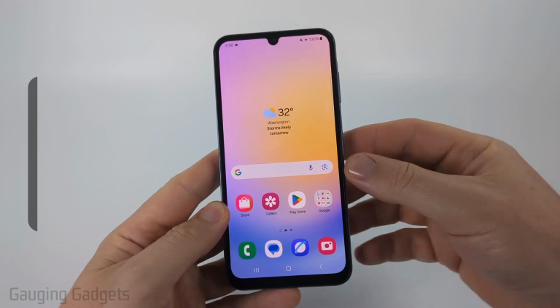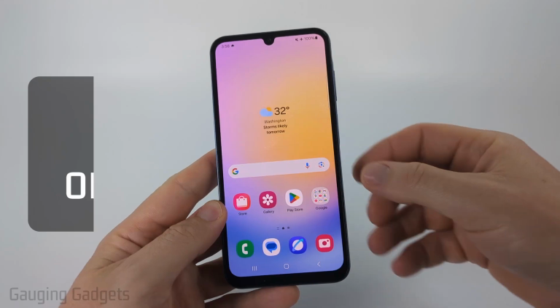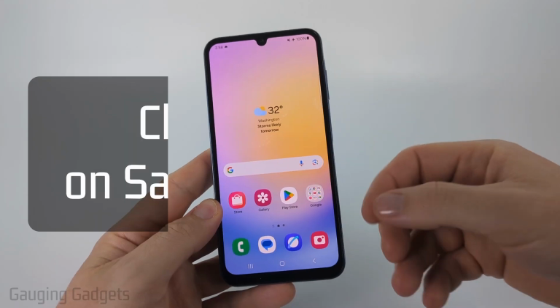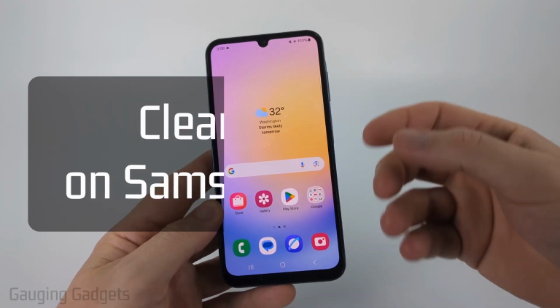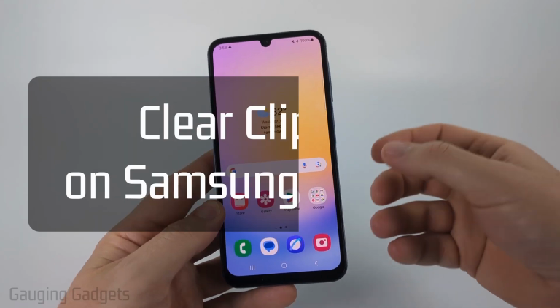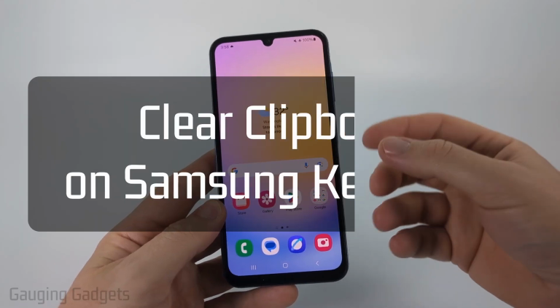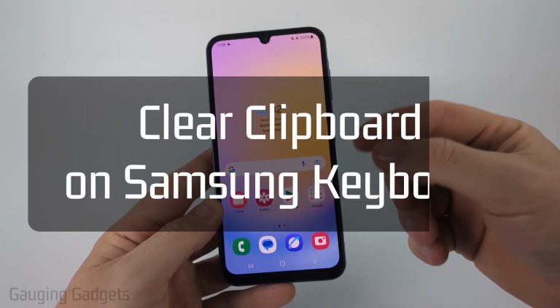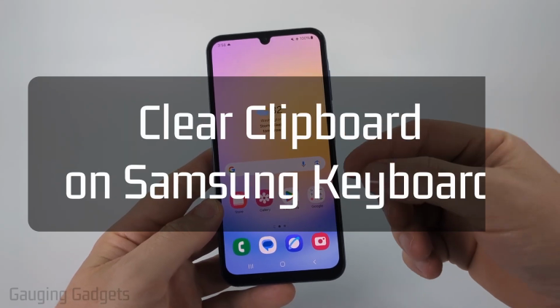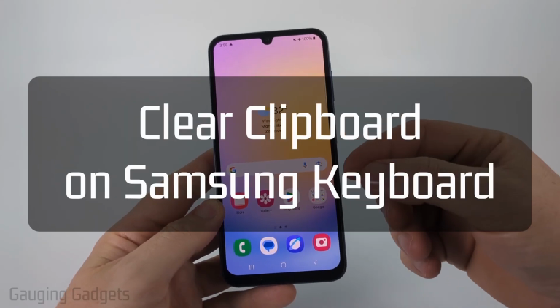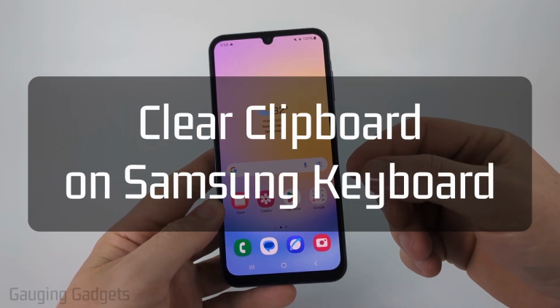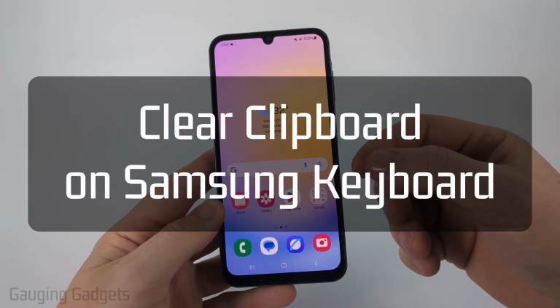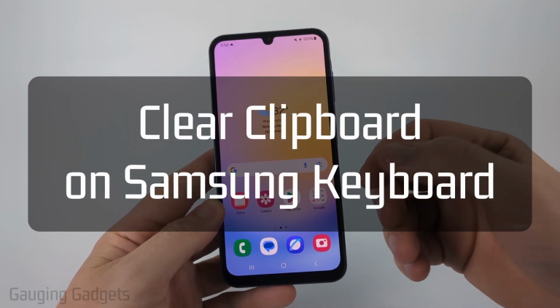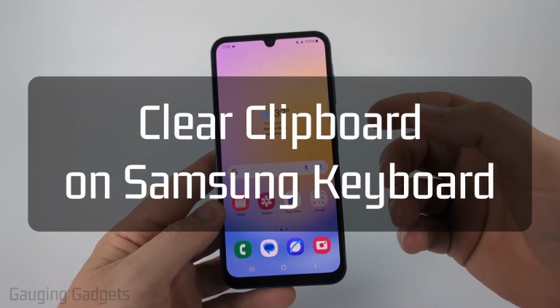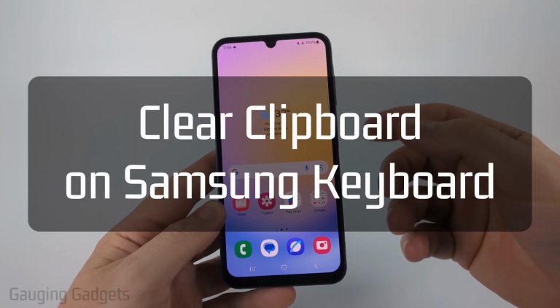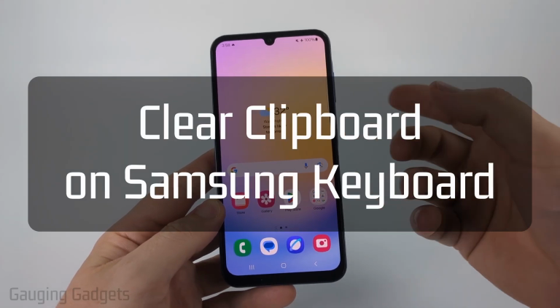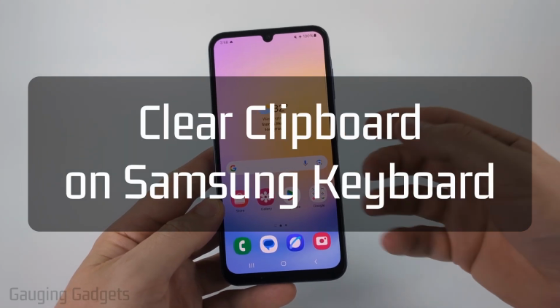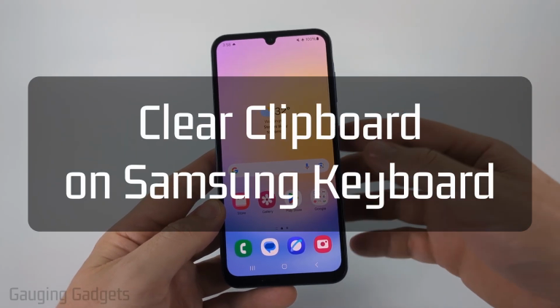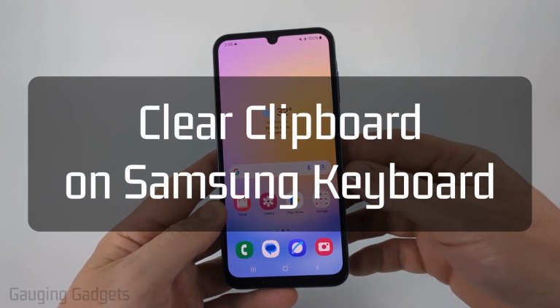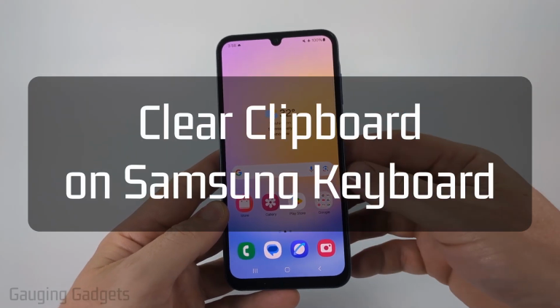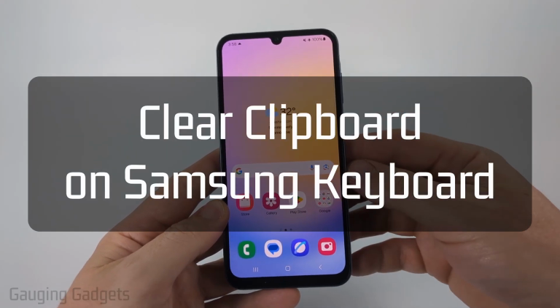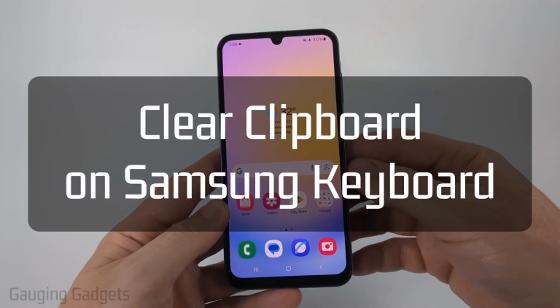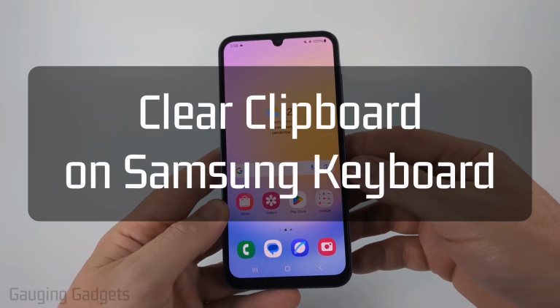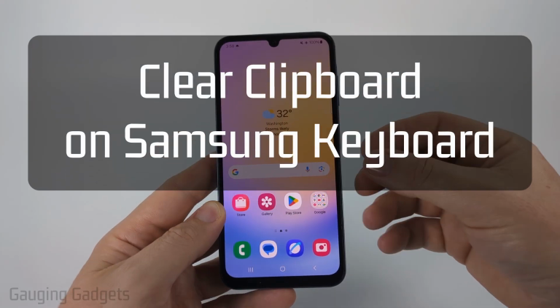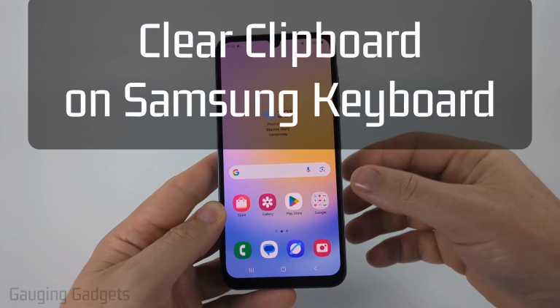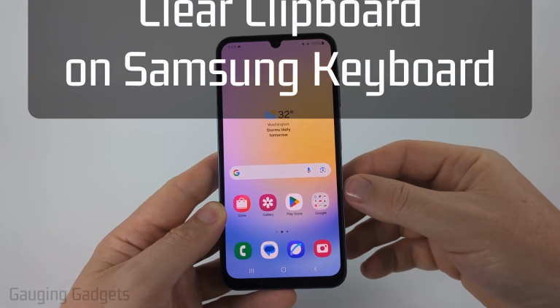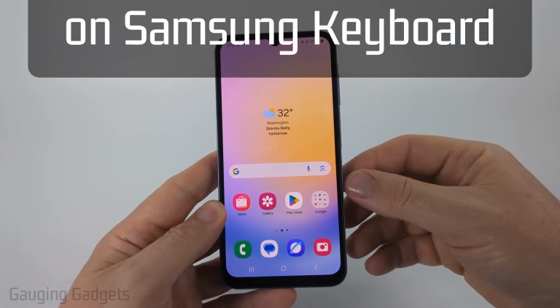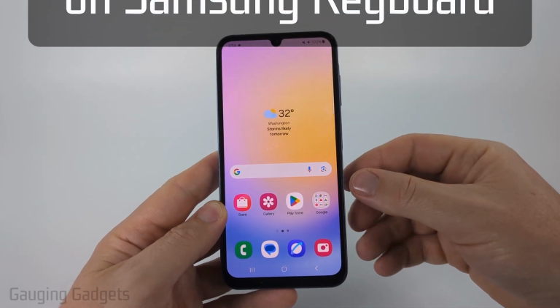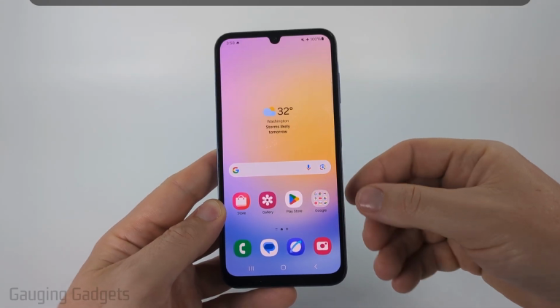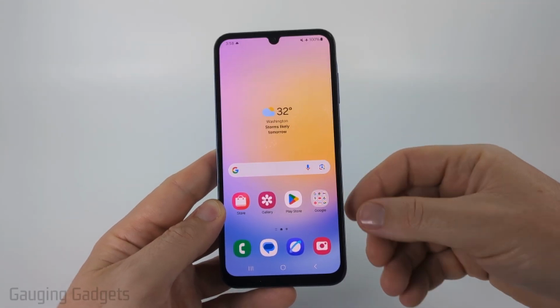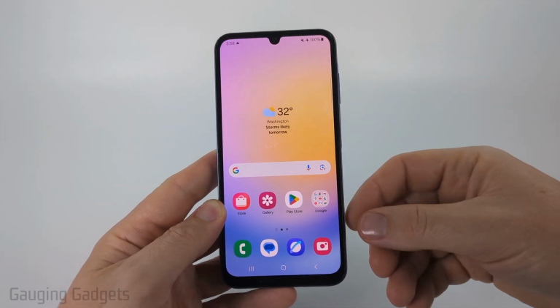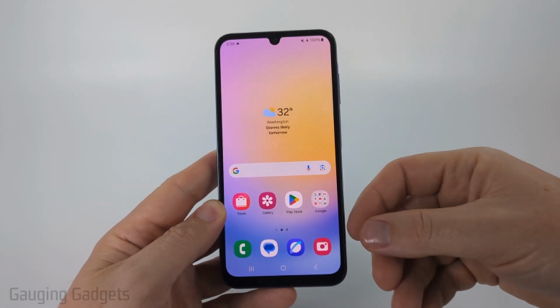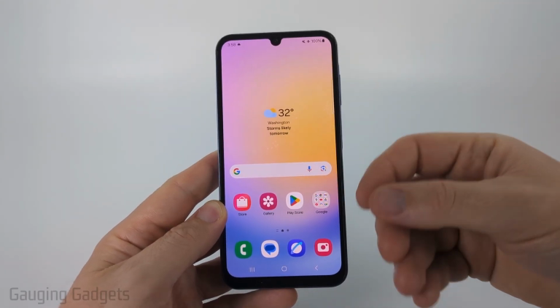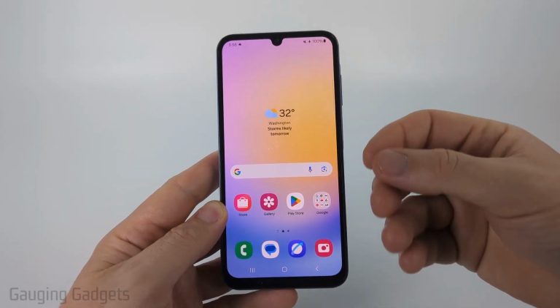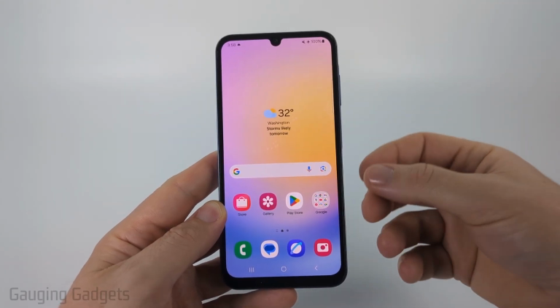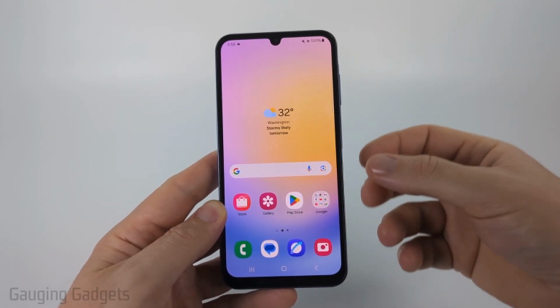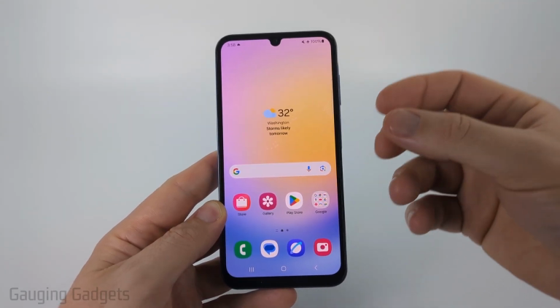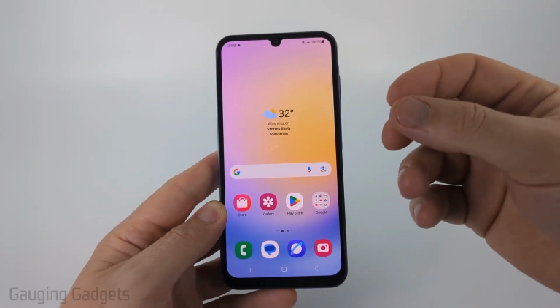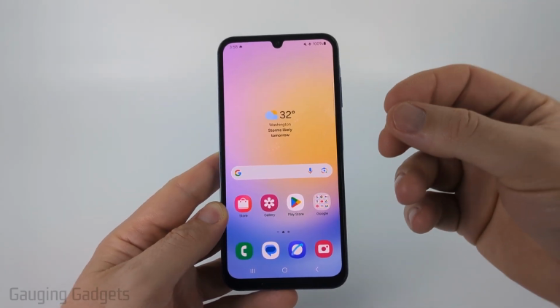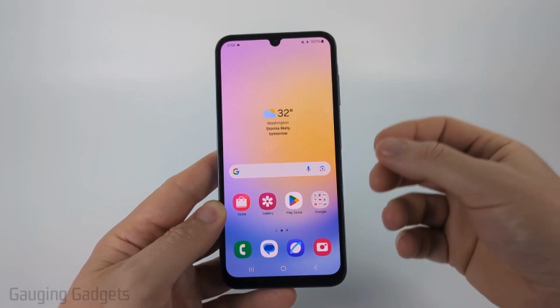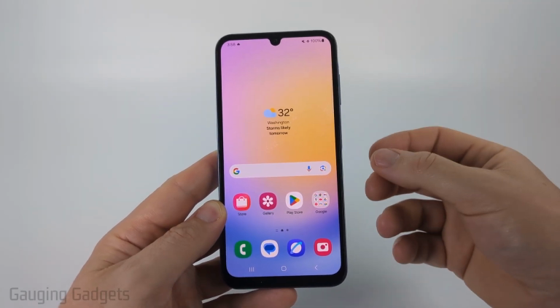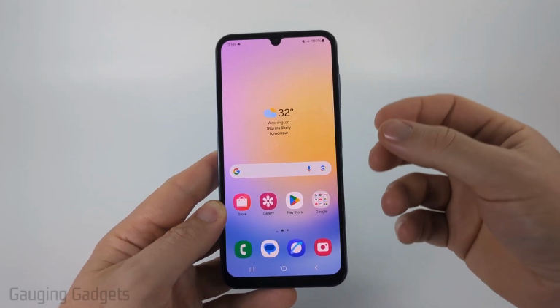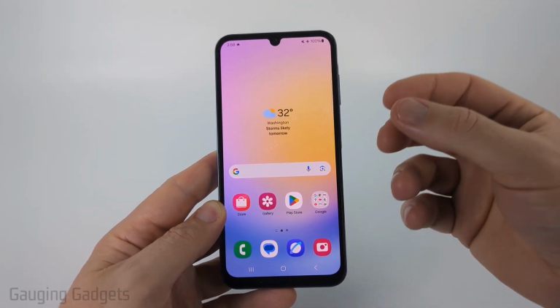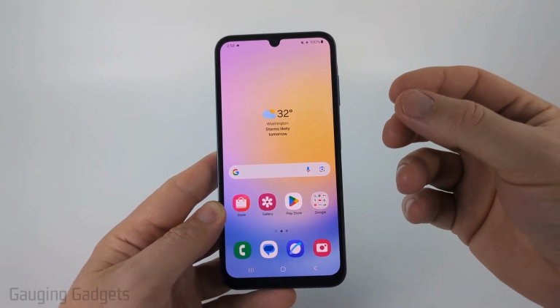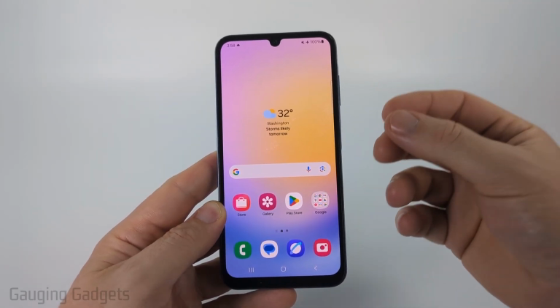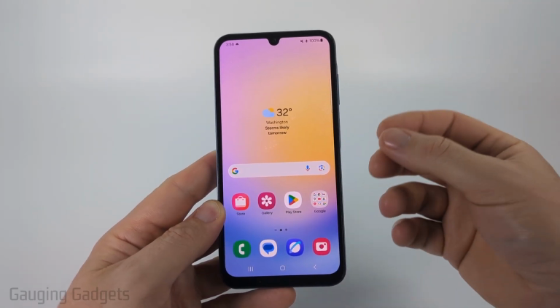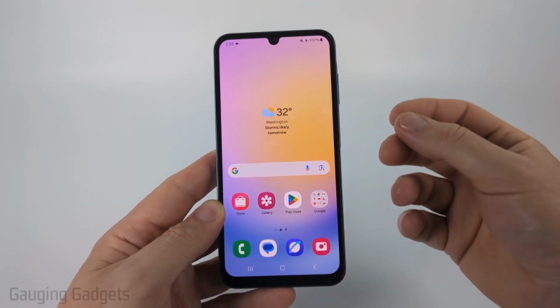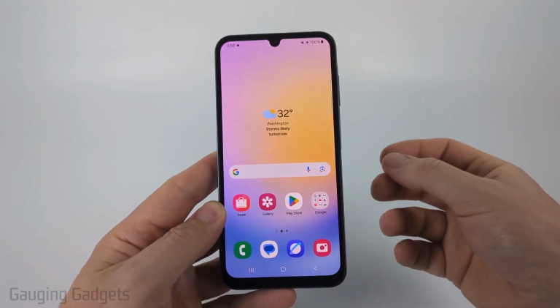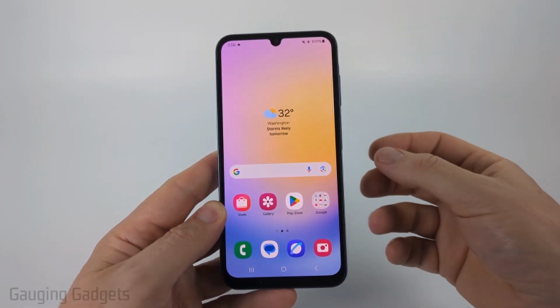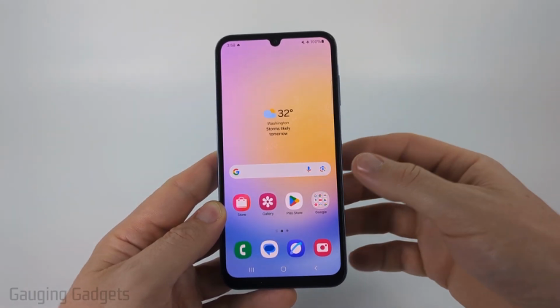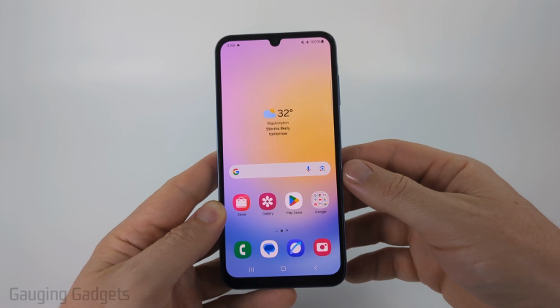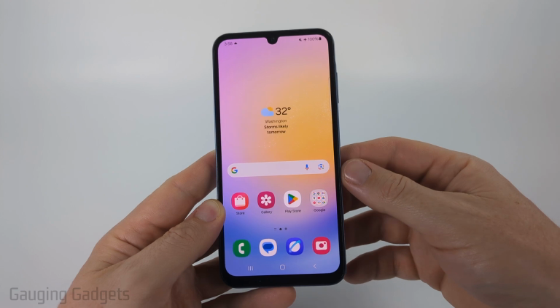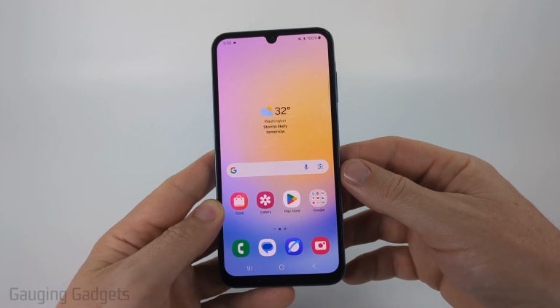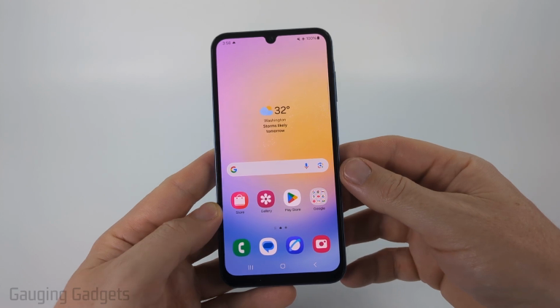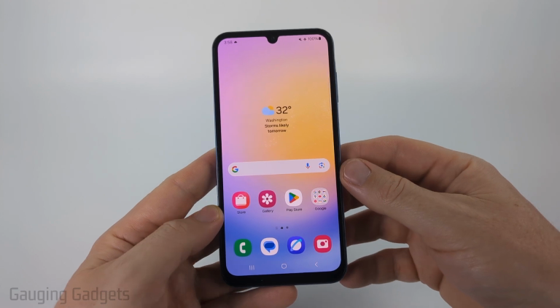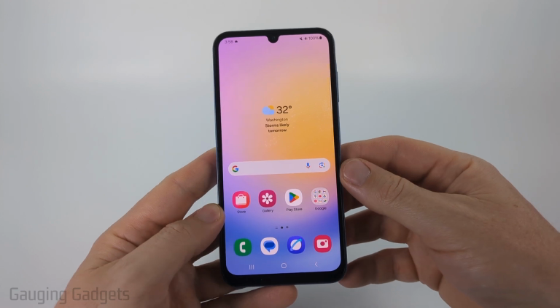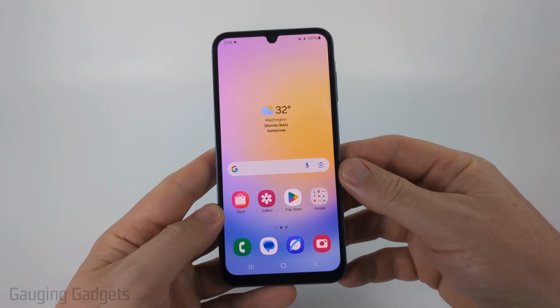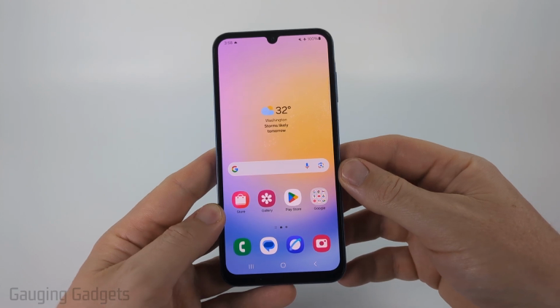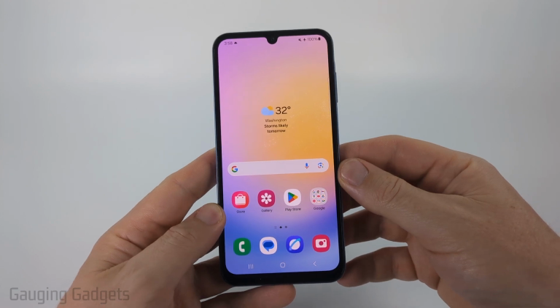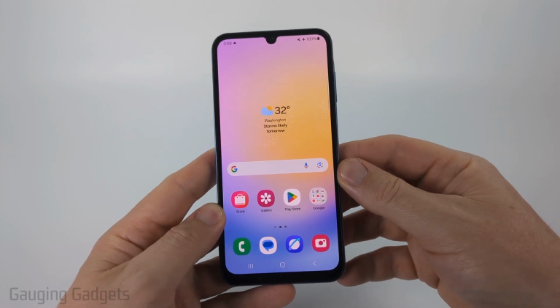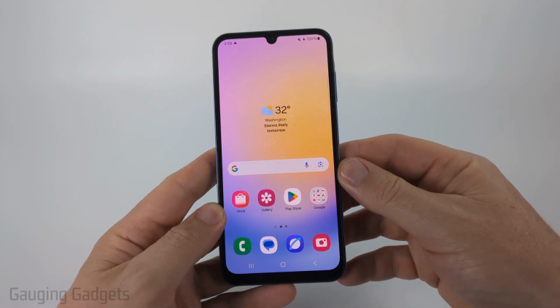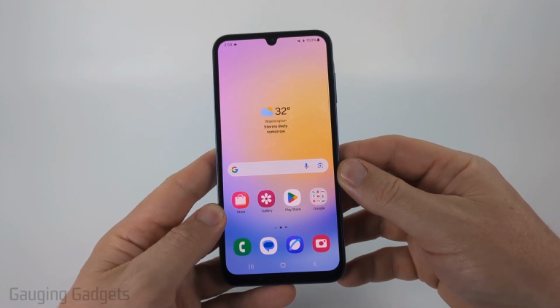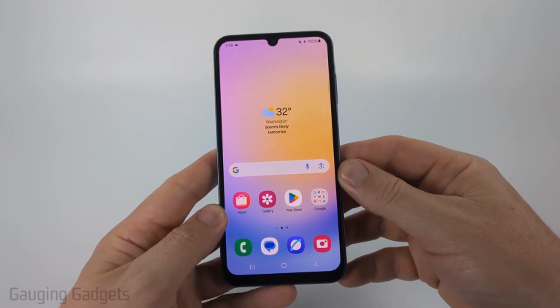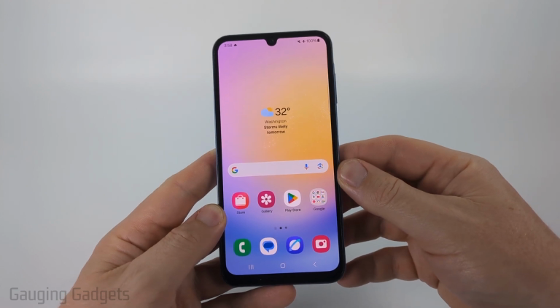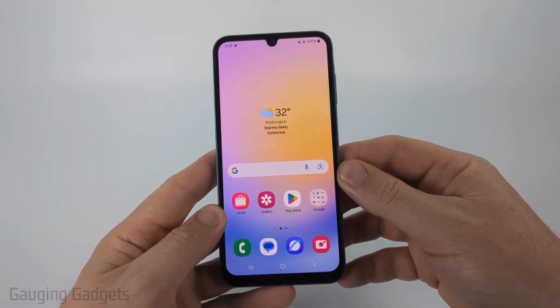How to clear the clipboard on a Samsung keyboard. In this video I'm going to show you how to delete the history on the clipboard on your Samsung keyboard.